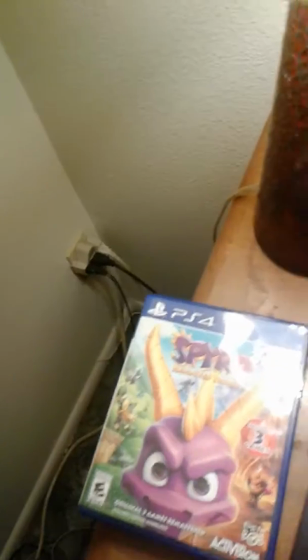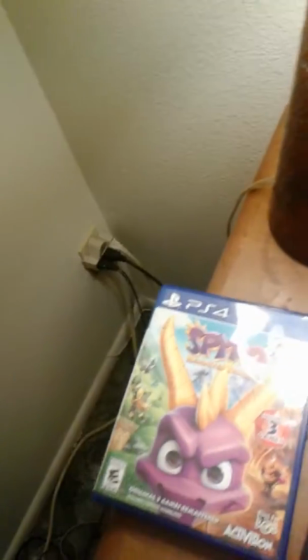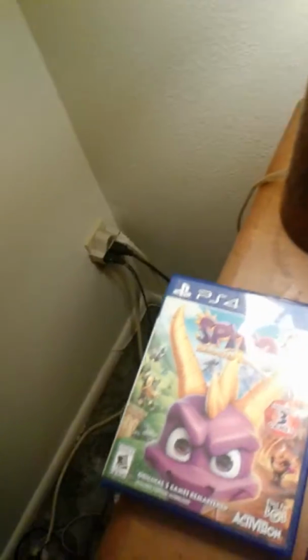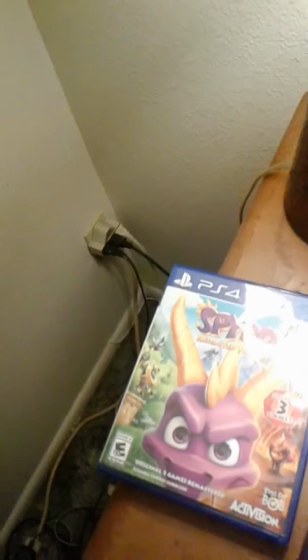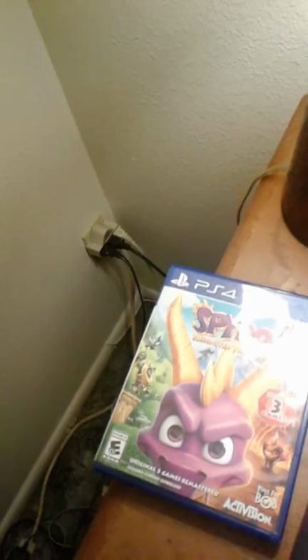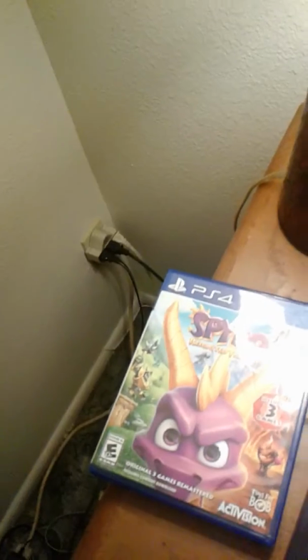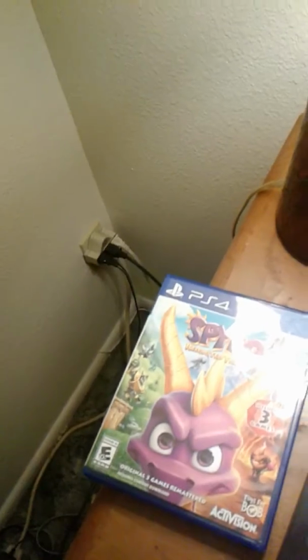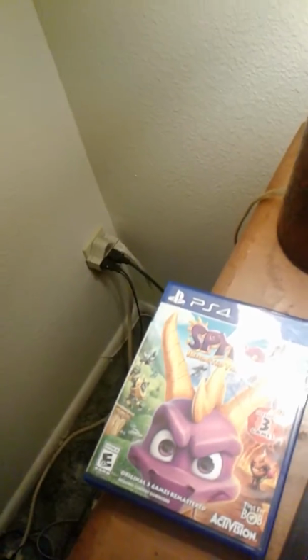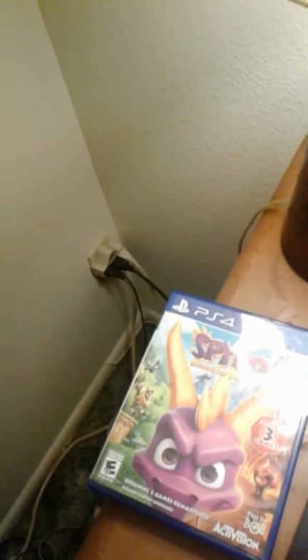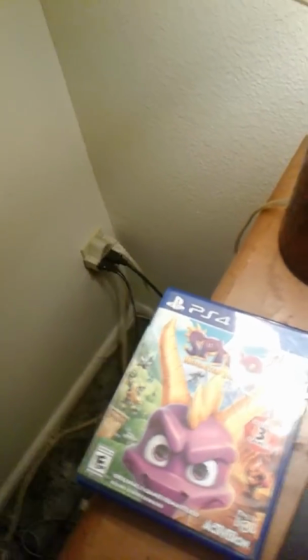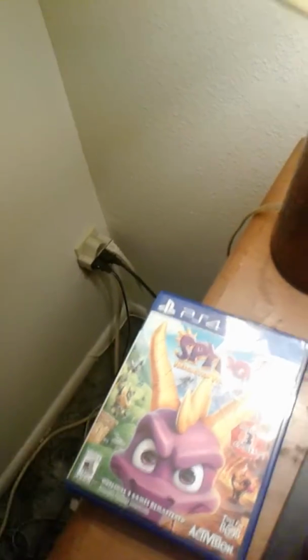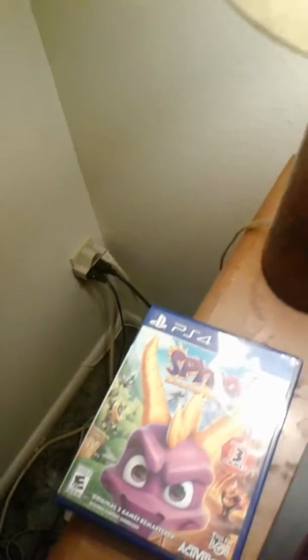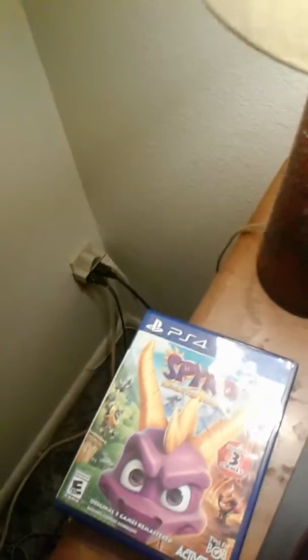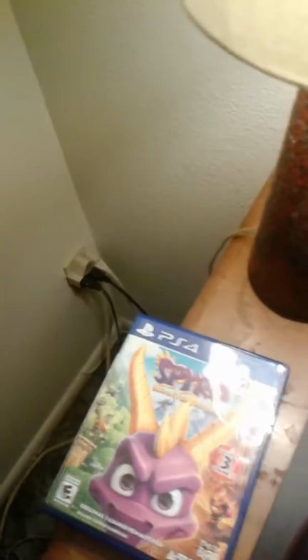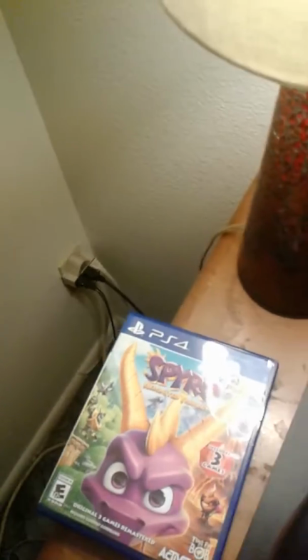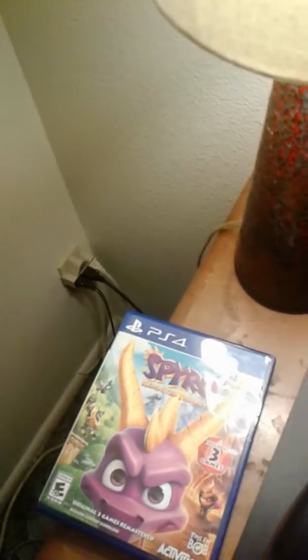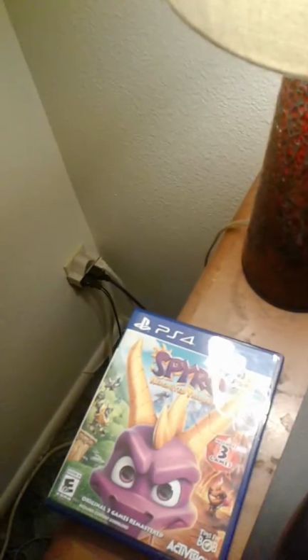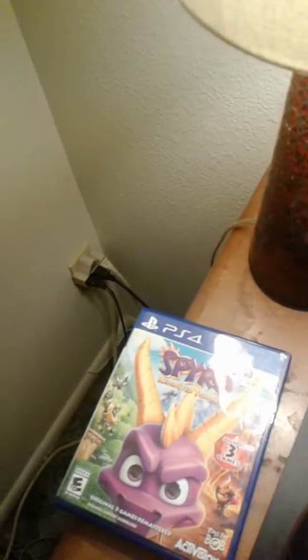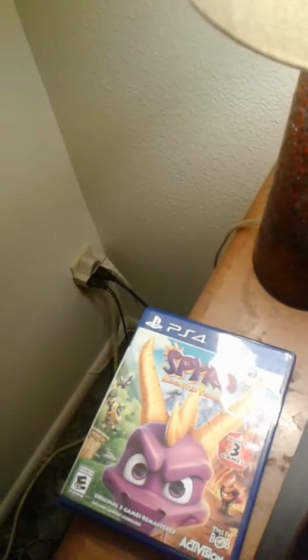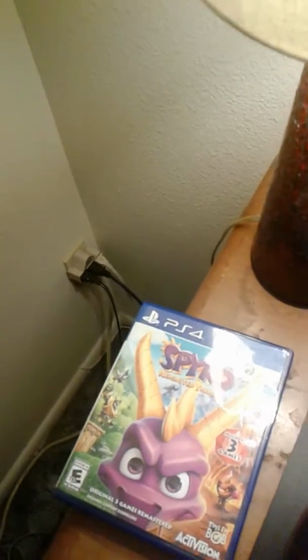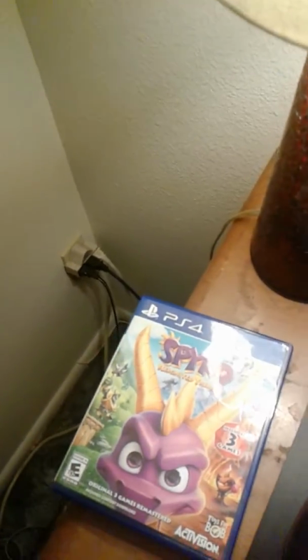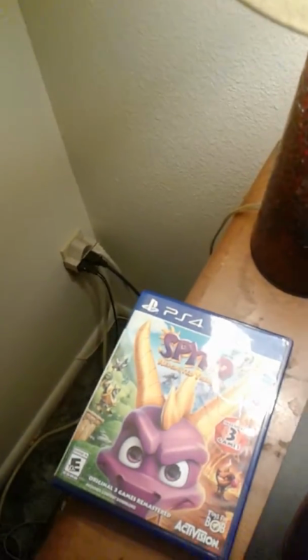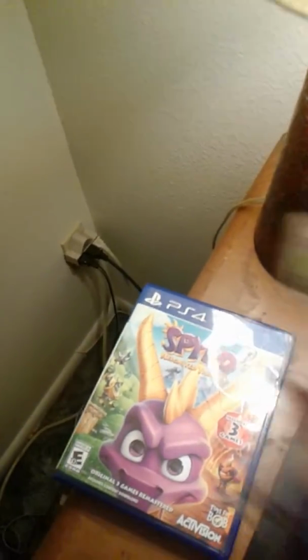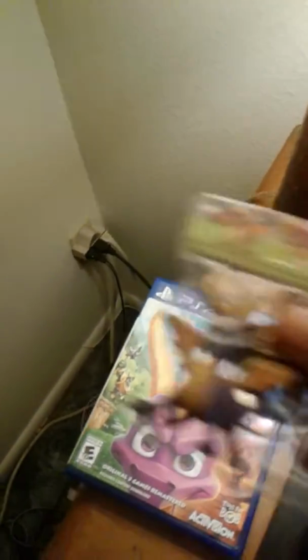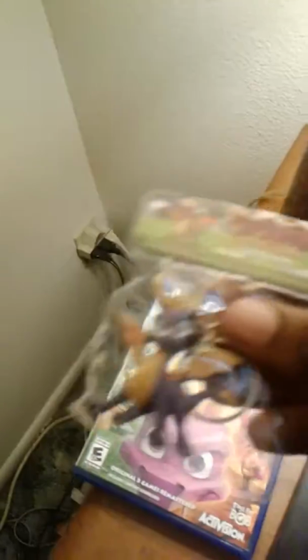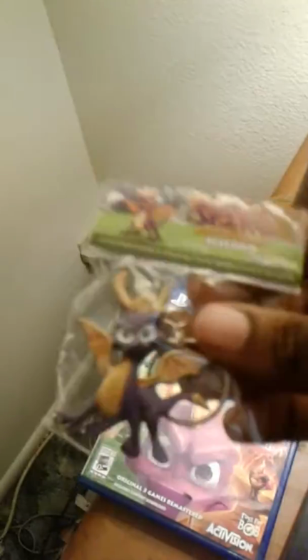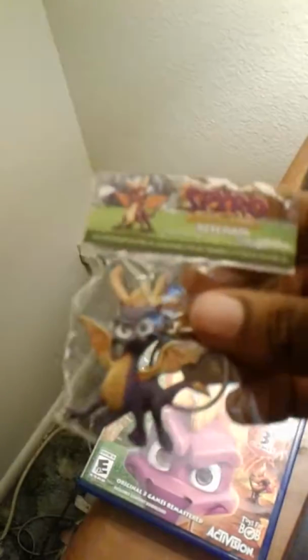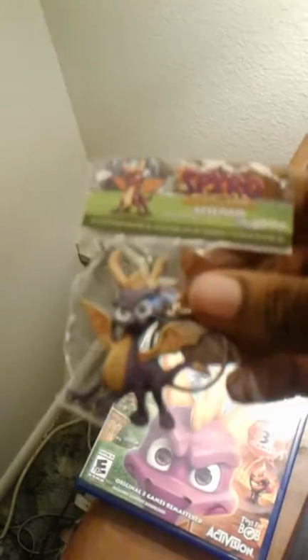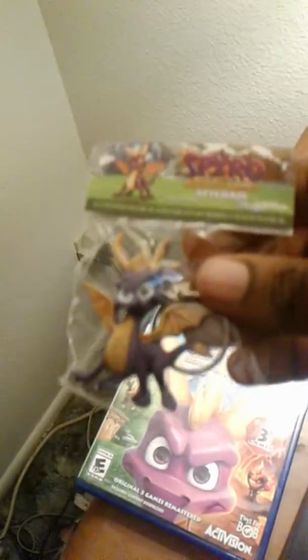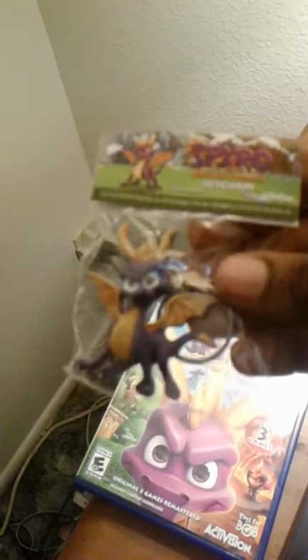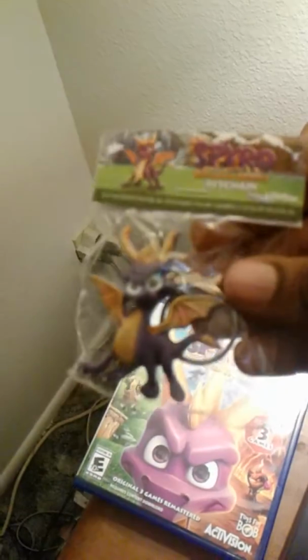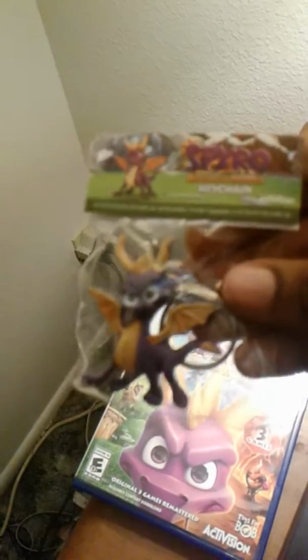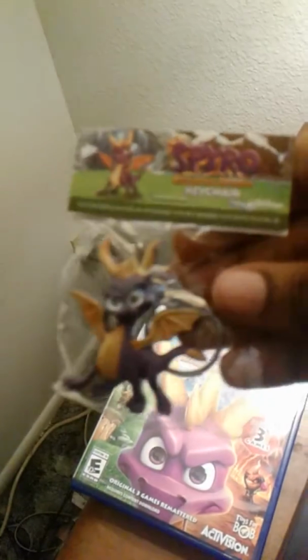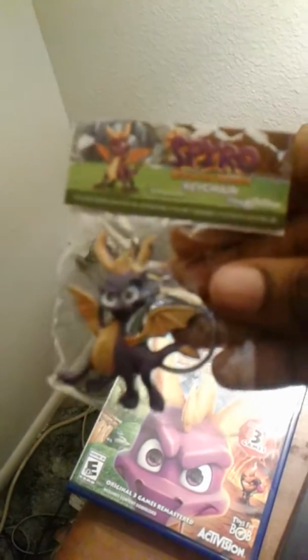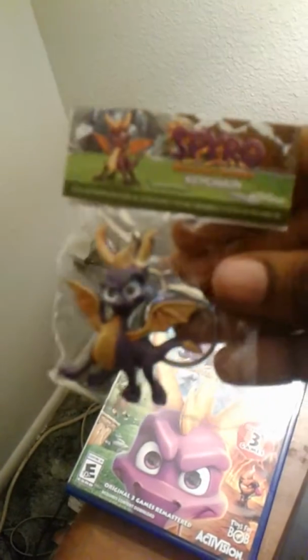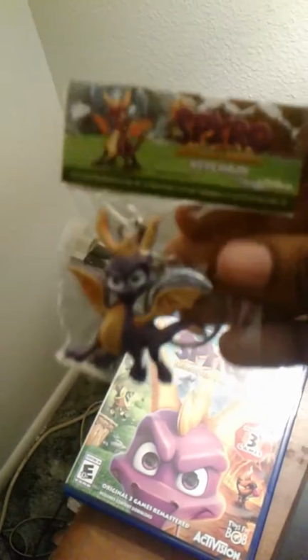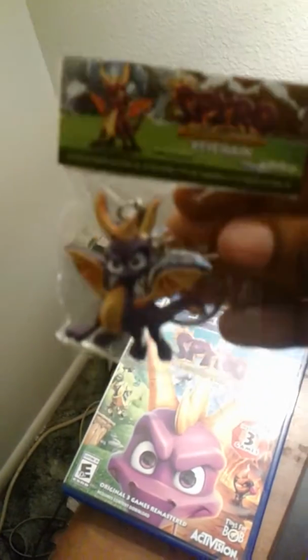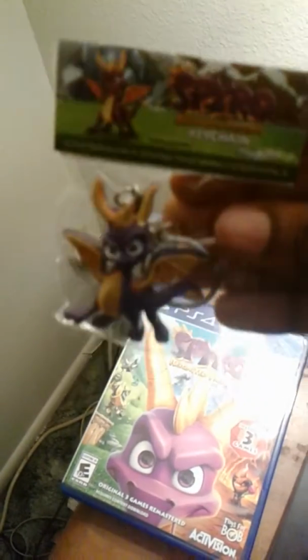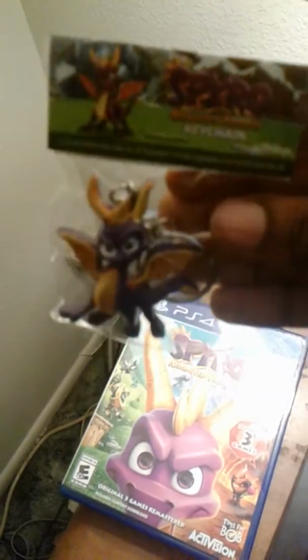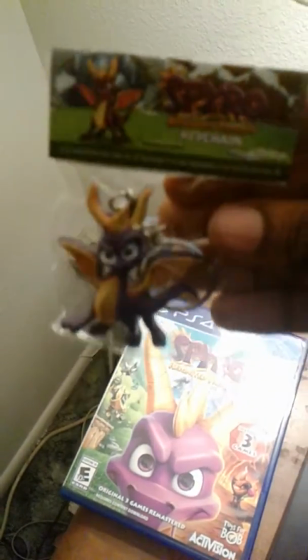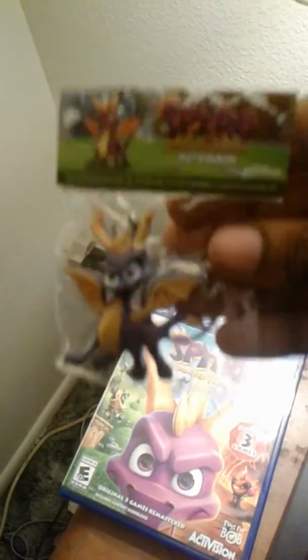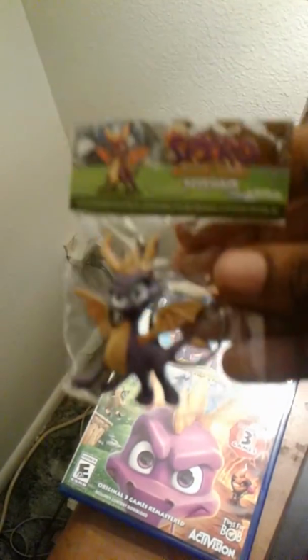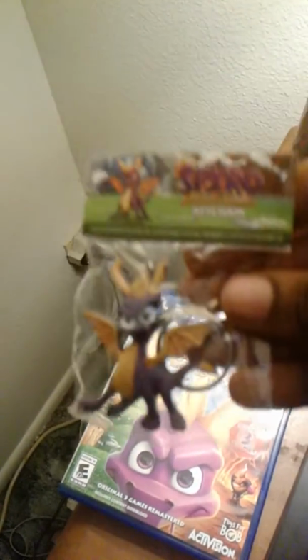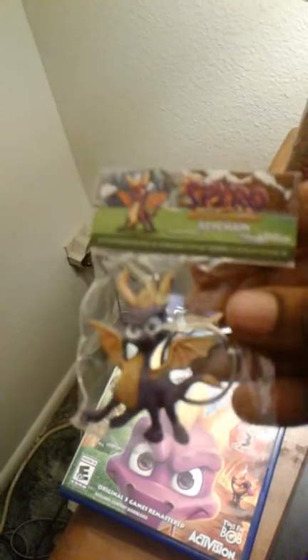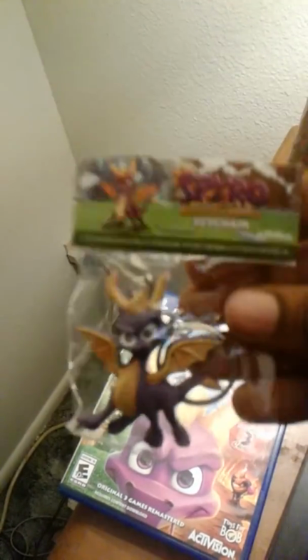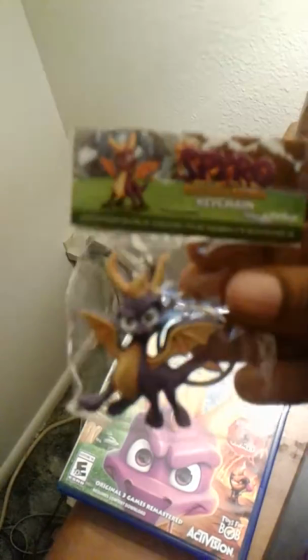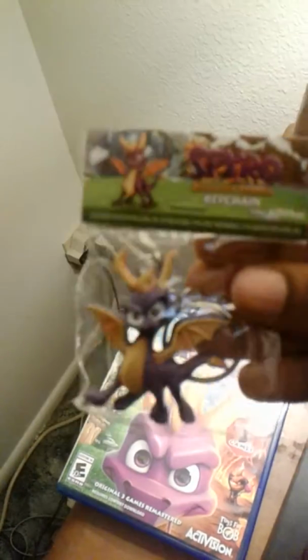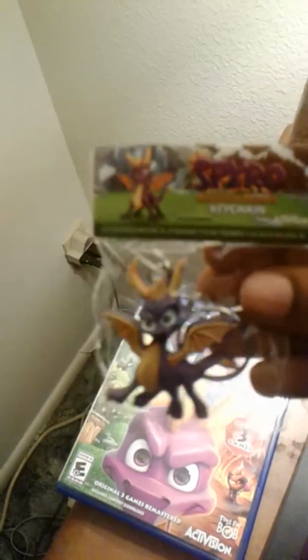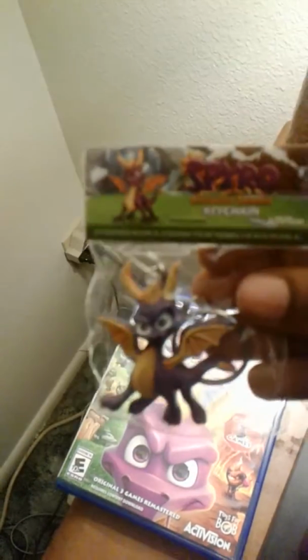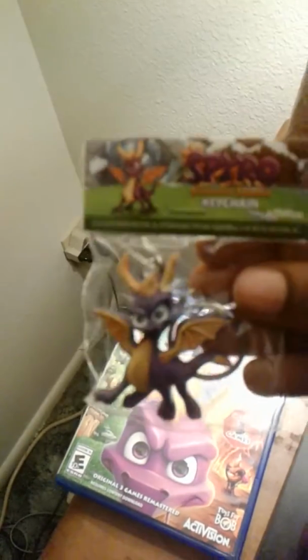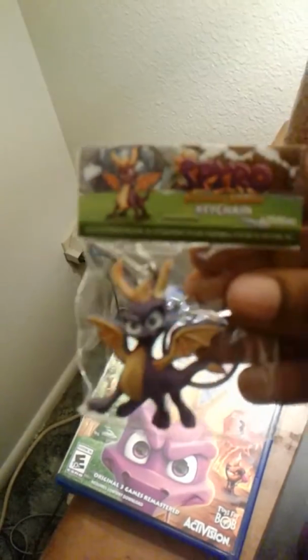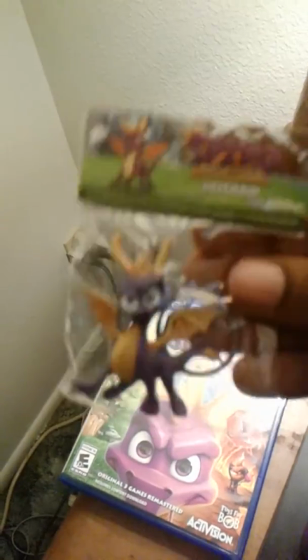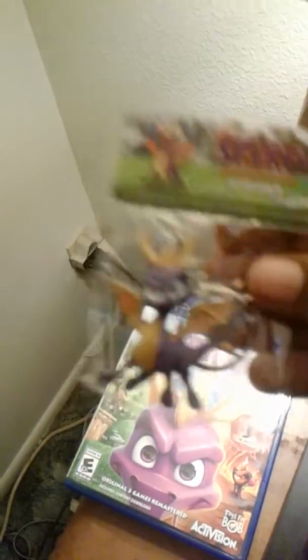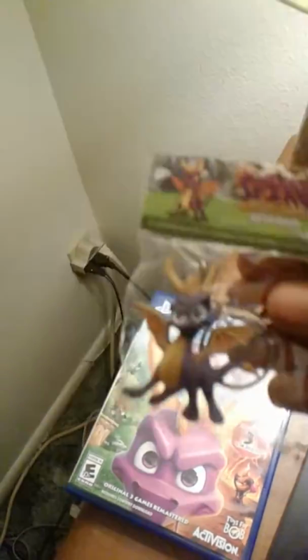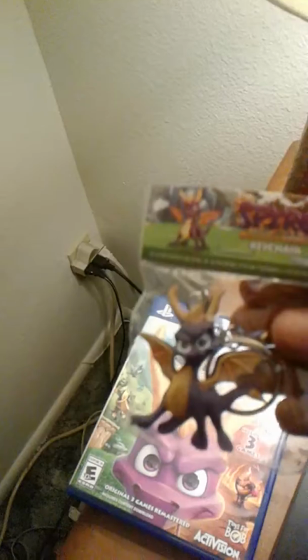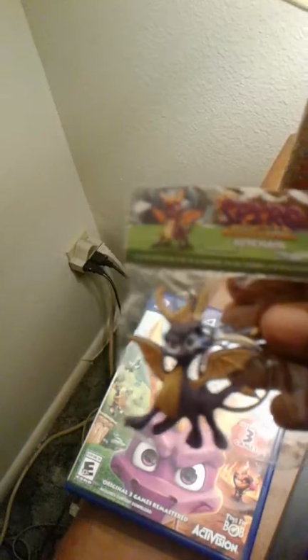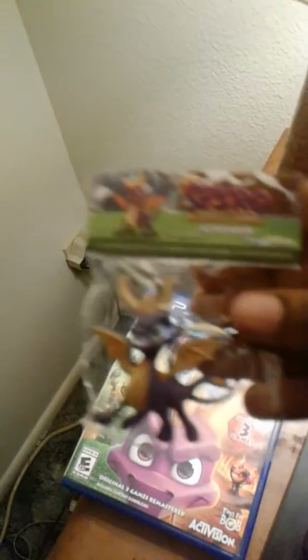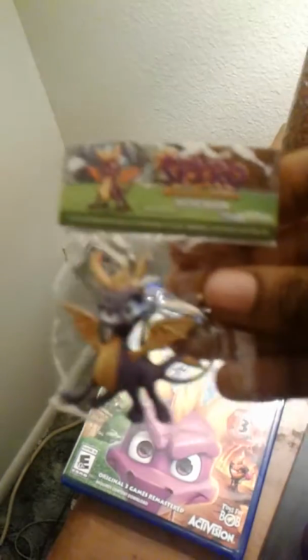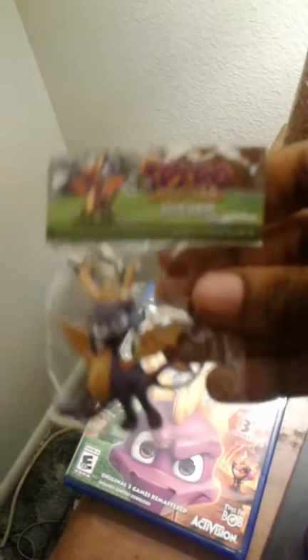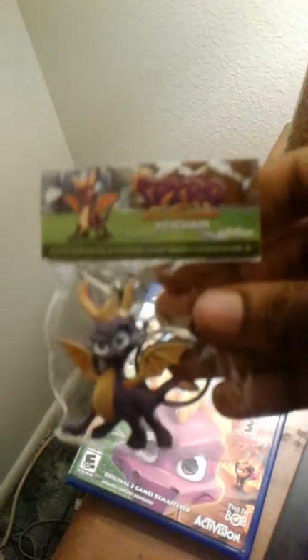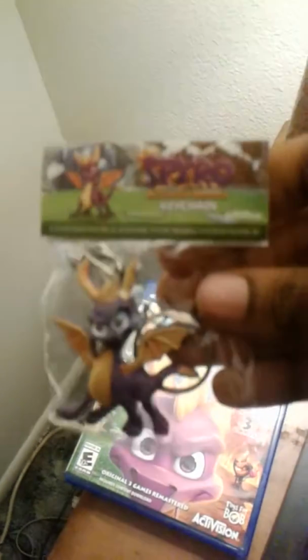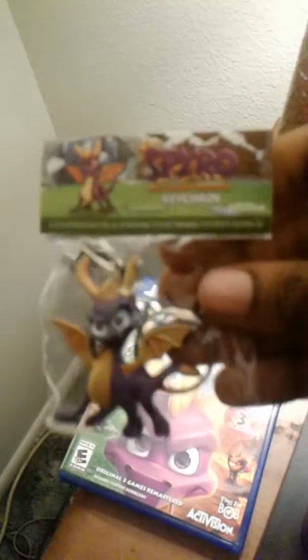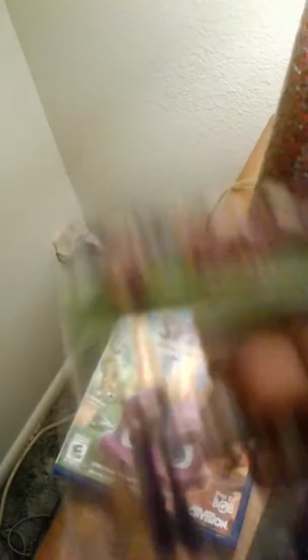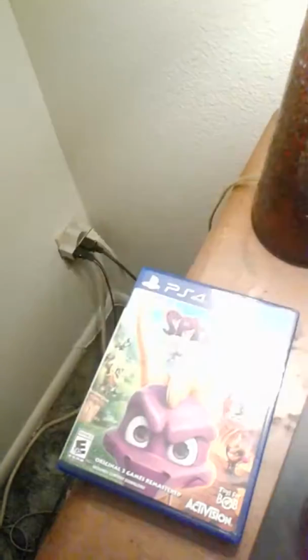When you pre-order the game from GameStop, you get this cool Spyro keychain, which is really, really cool — something I'll kind of display on my shelf.